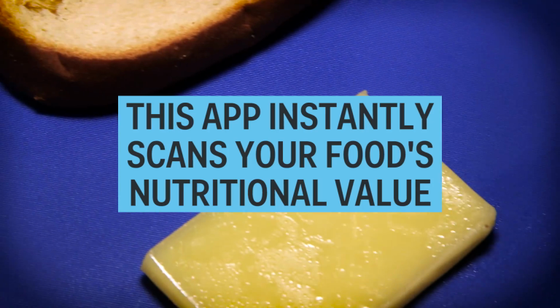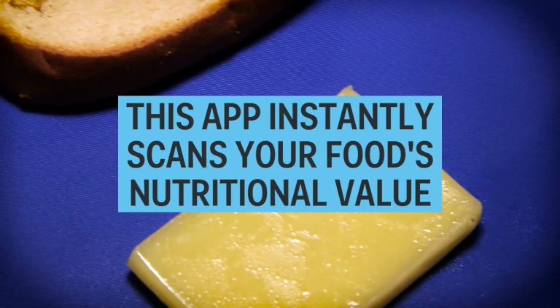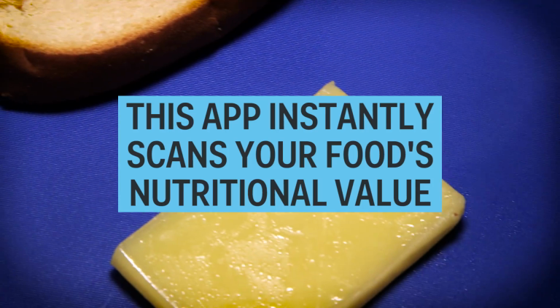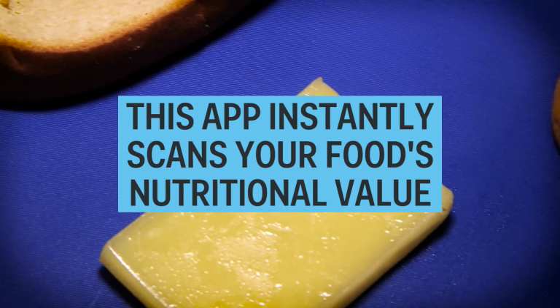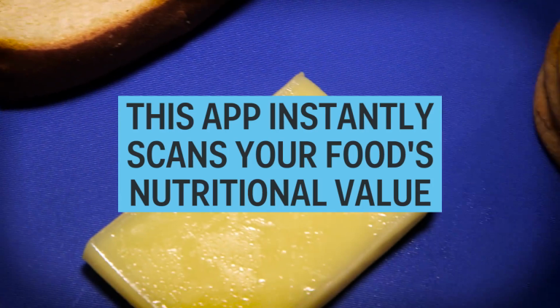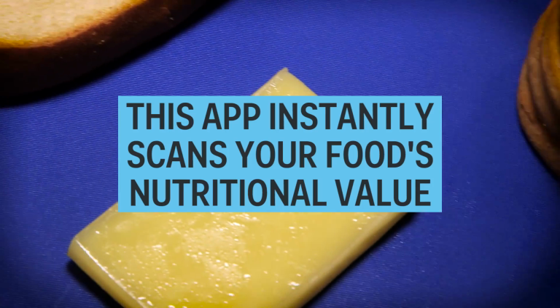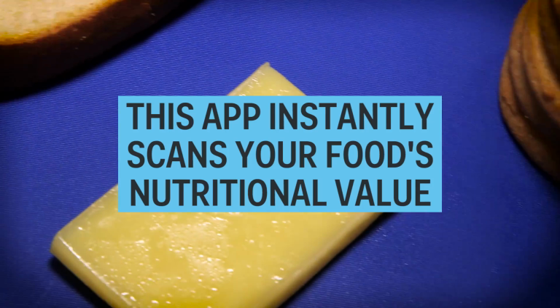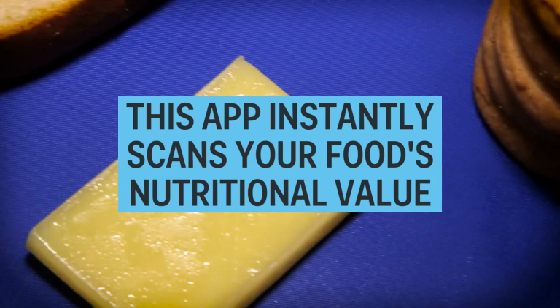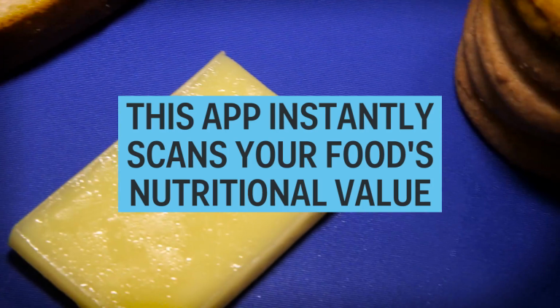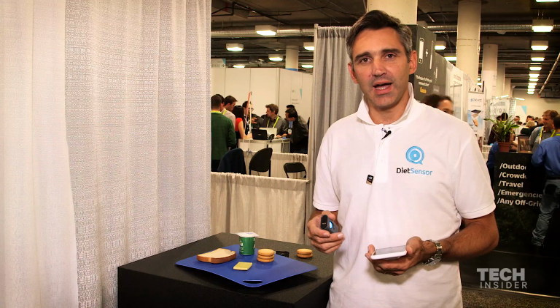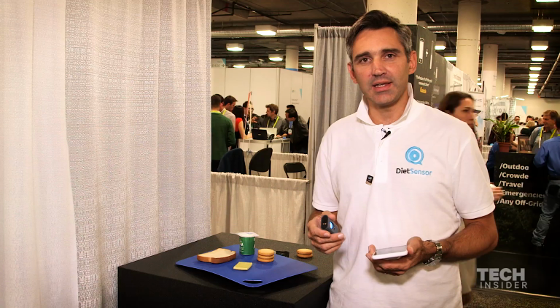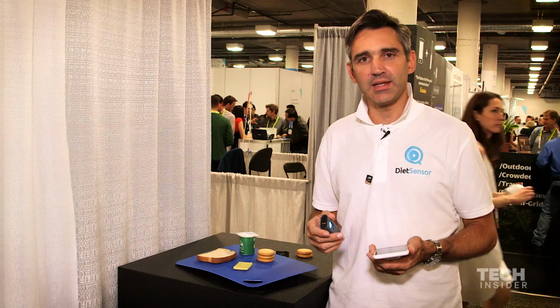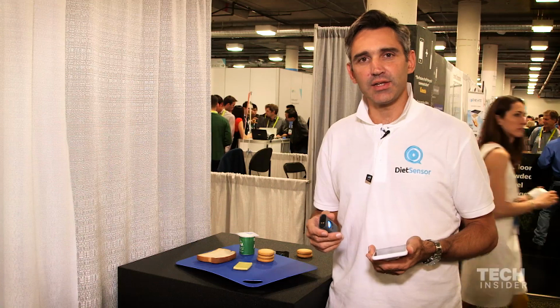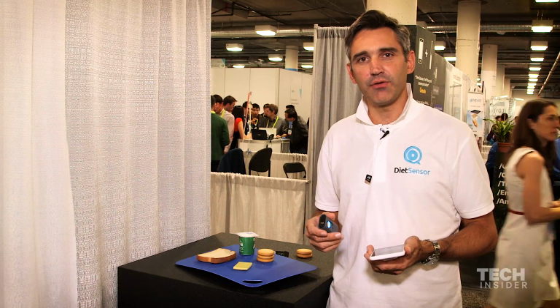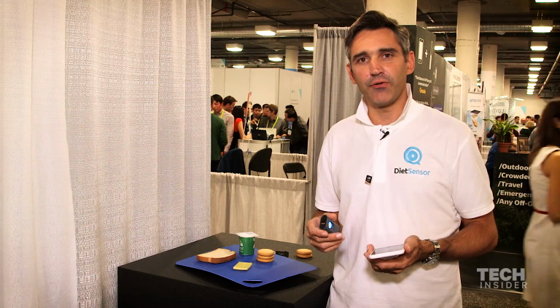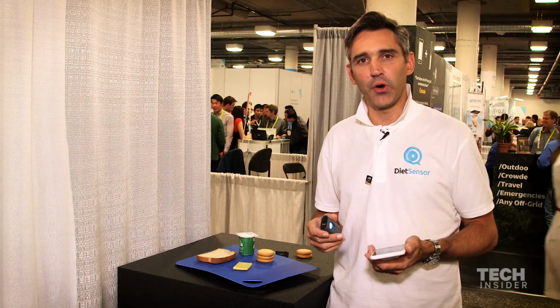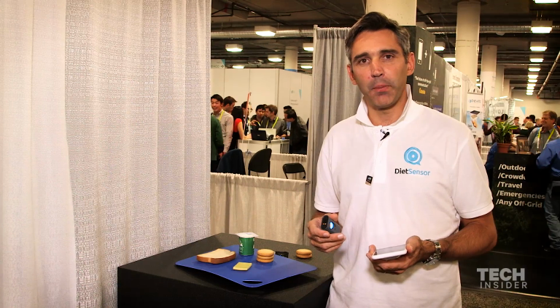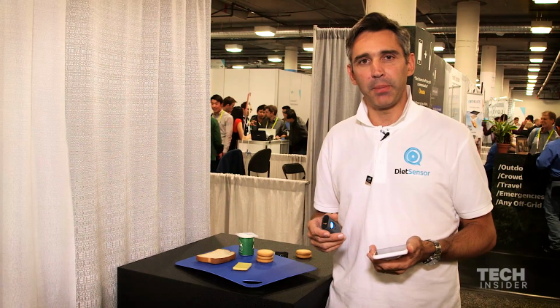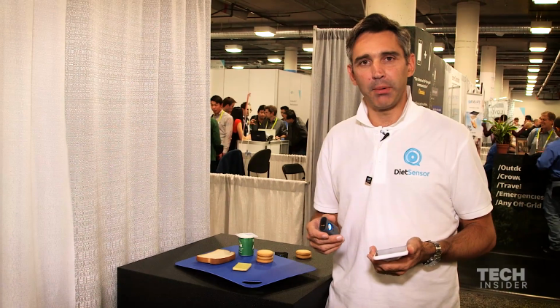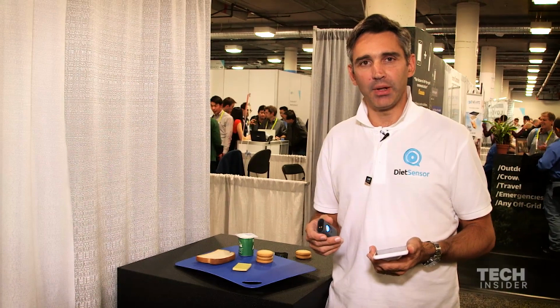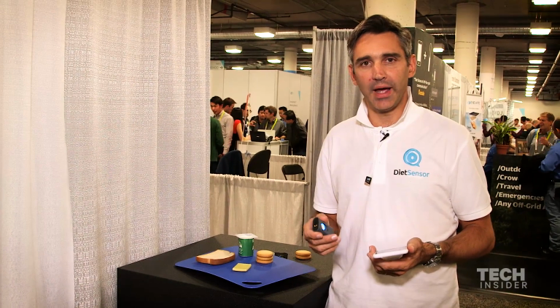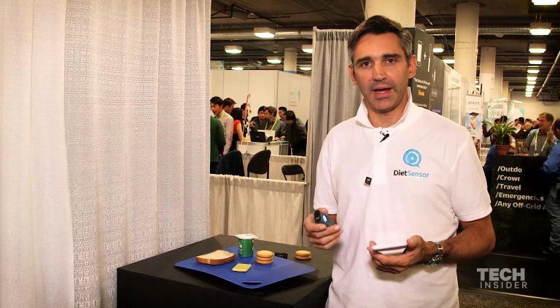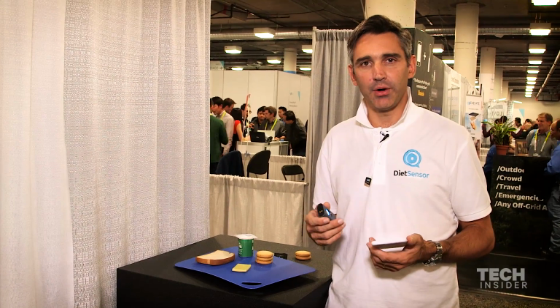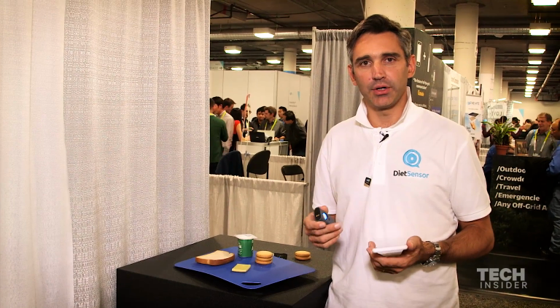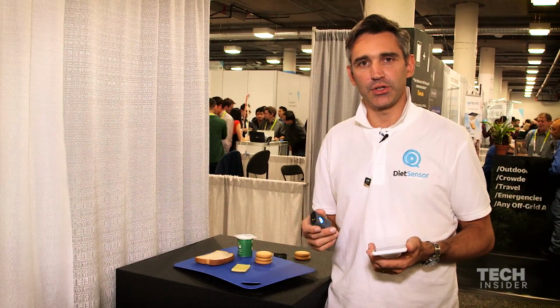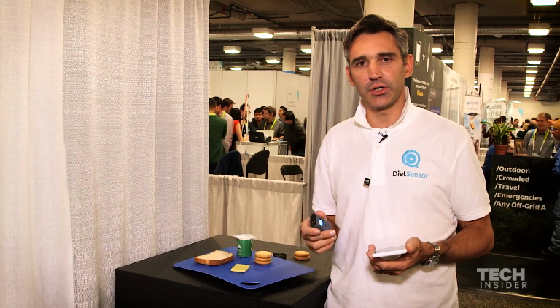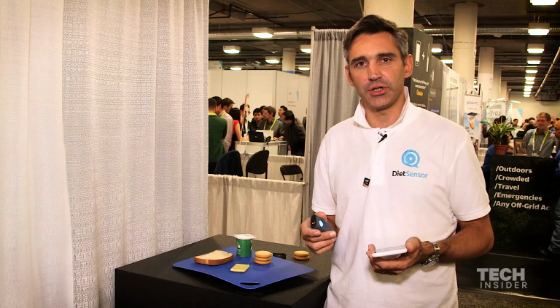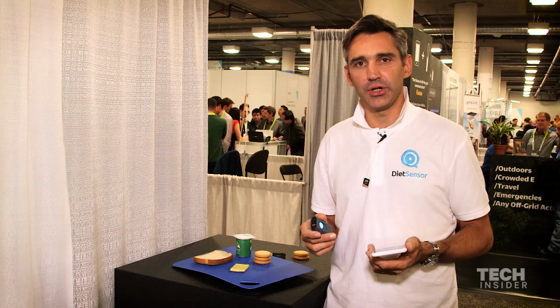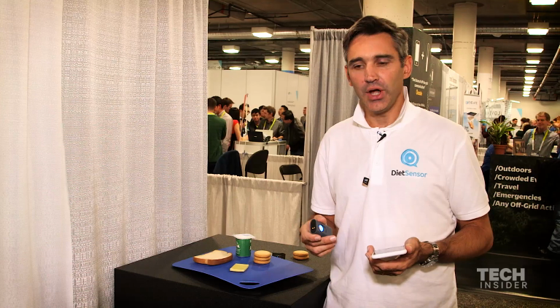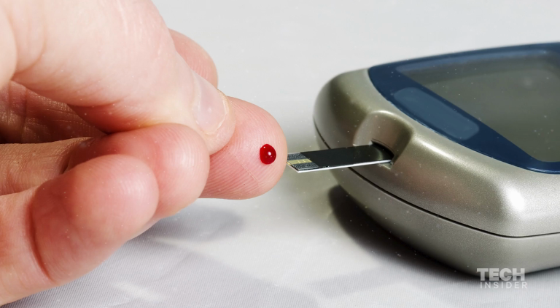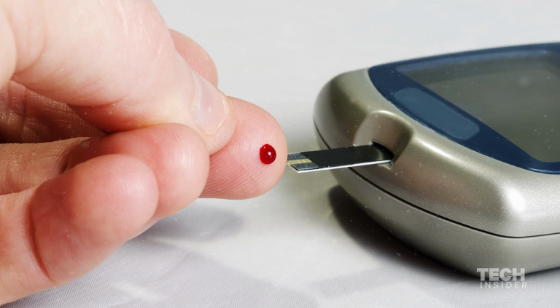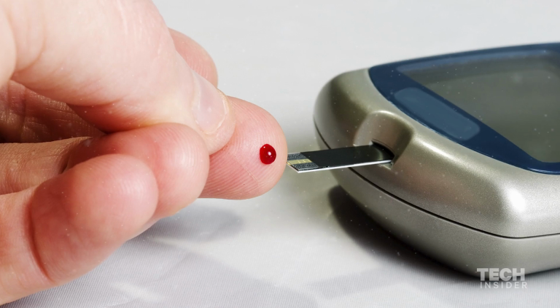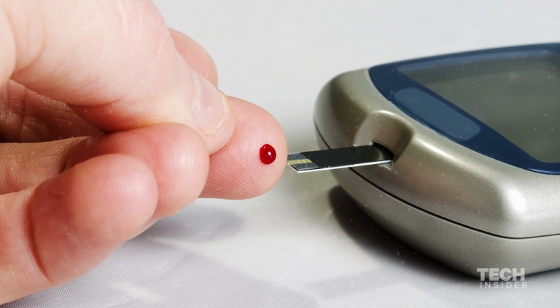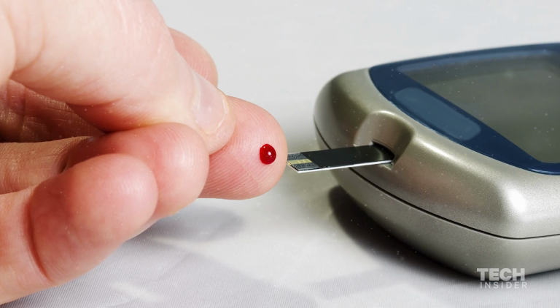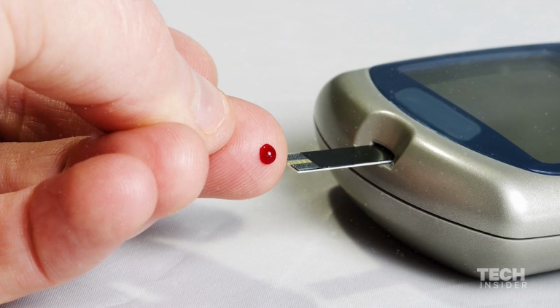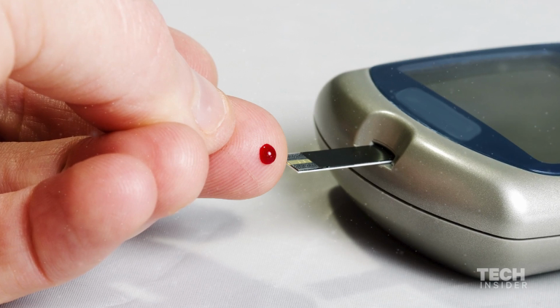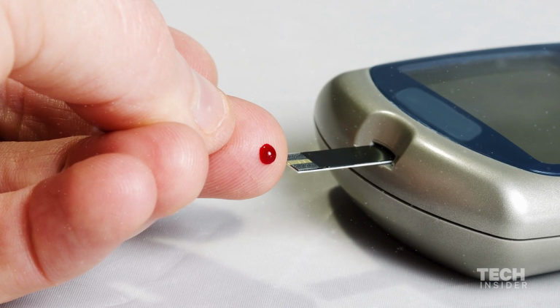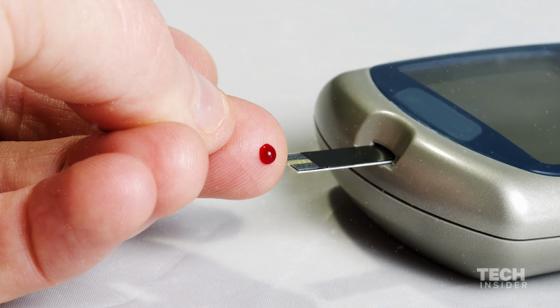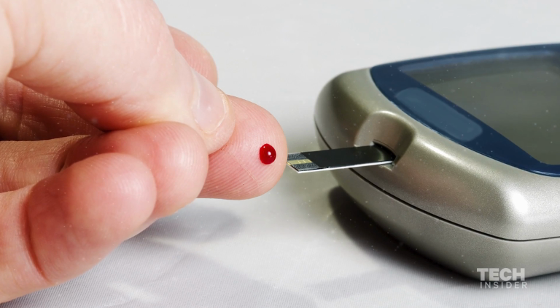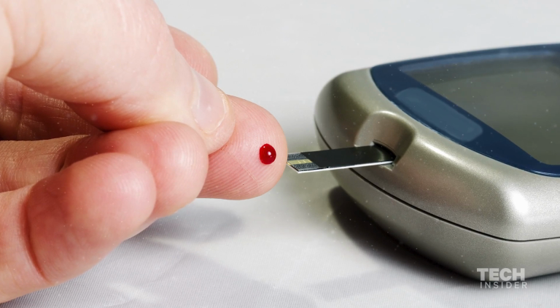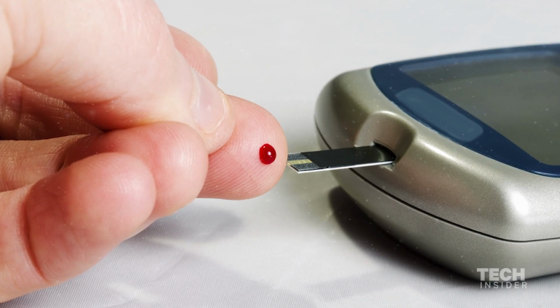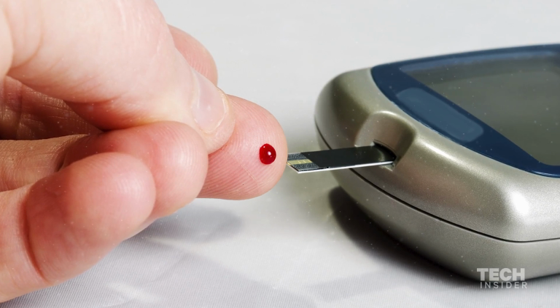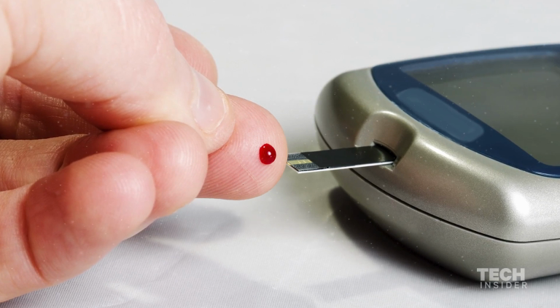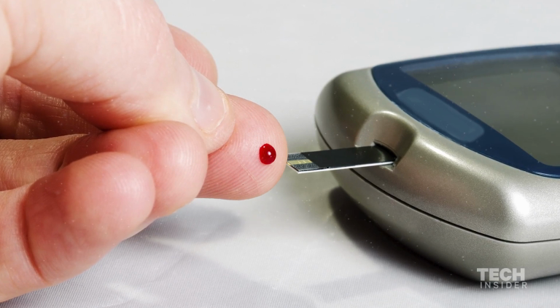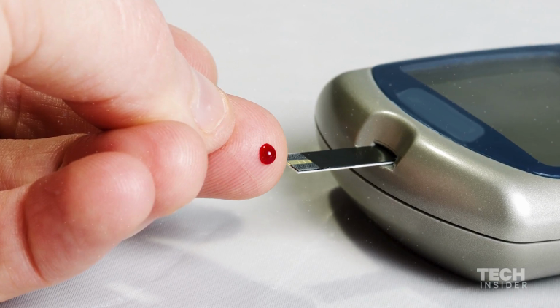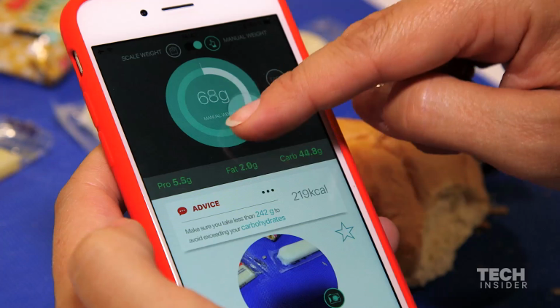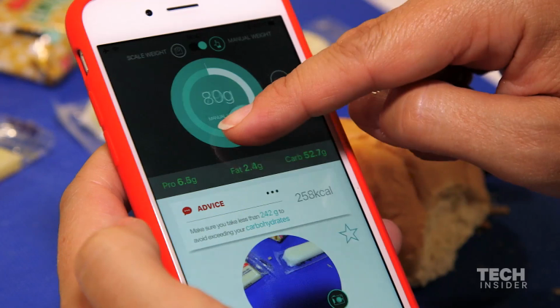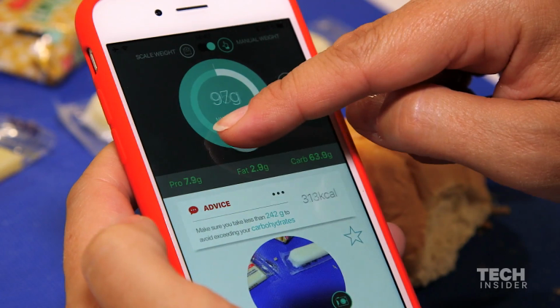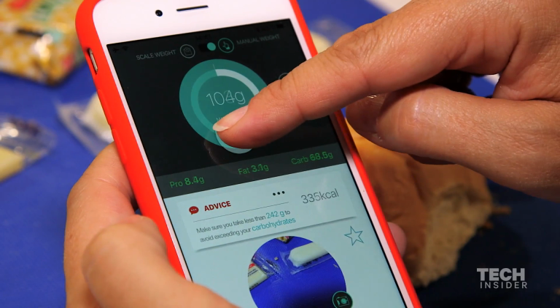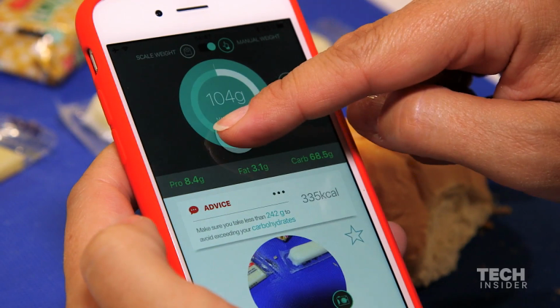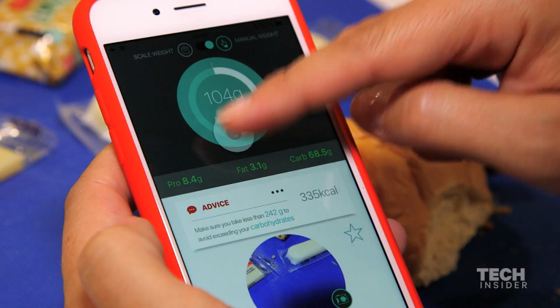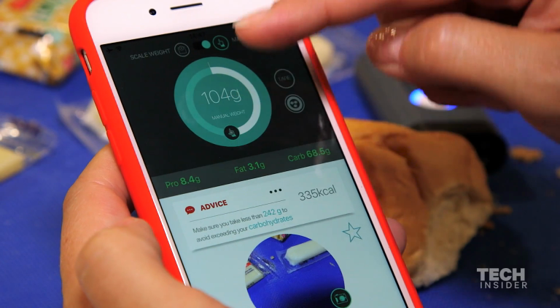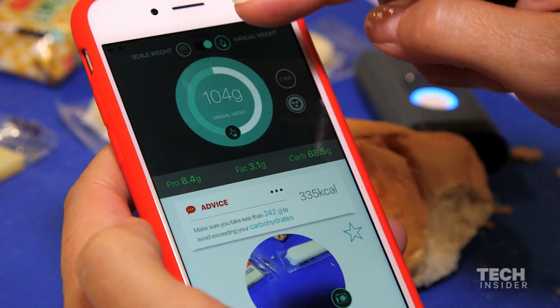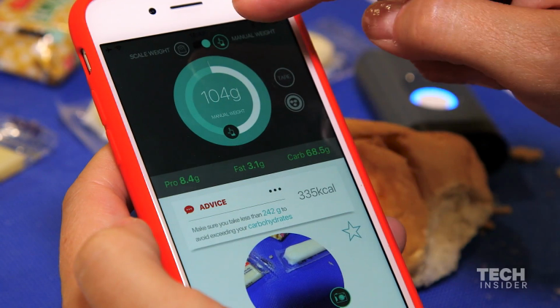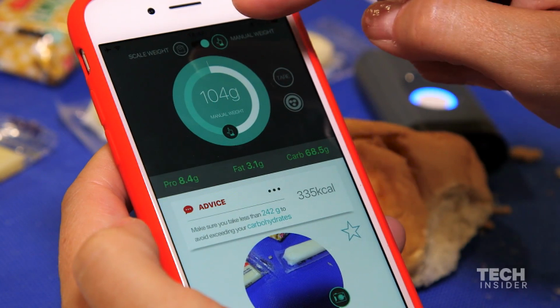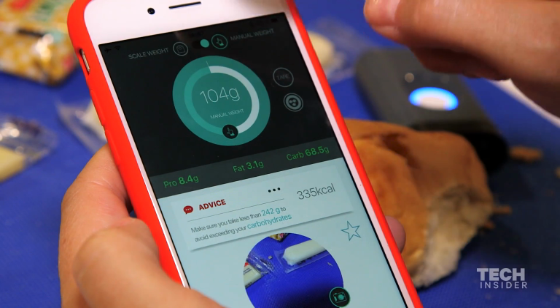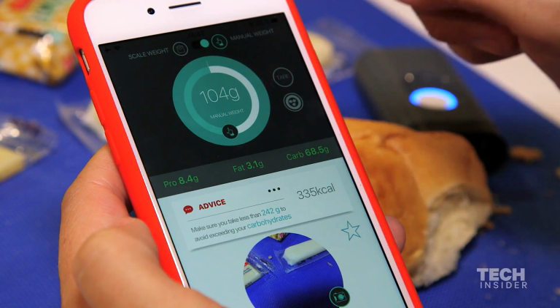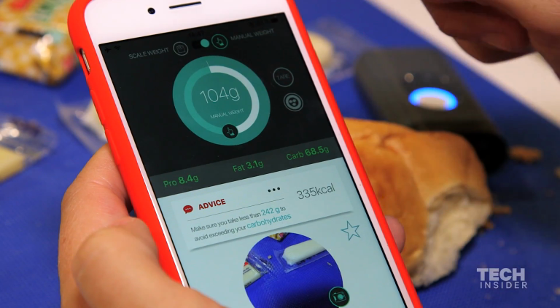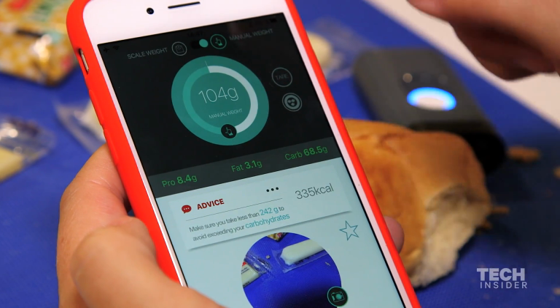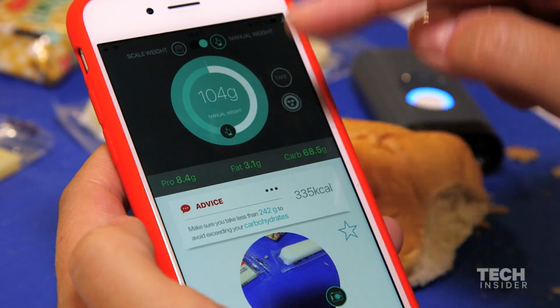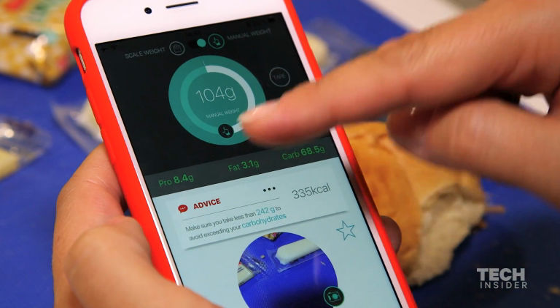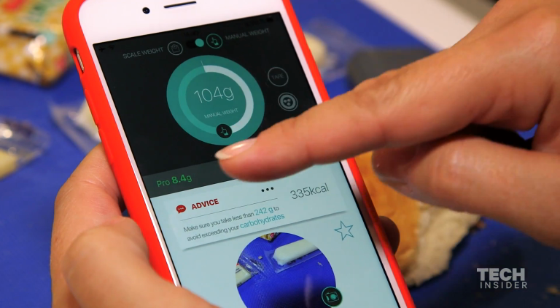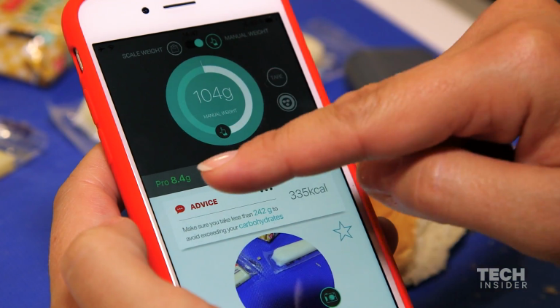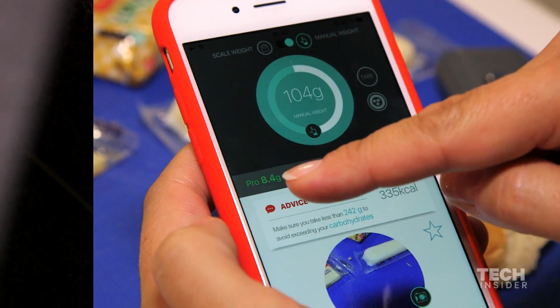We created Diet Sensor for people like our daughter, who has type 1 diabetes, who have to monitor food intake every day.